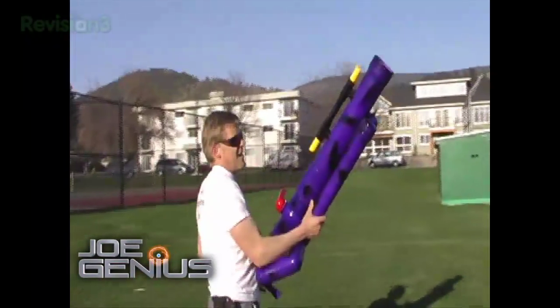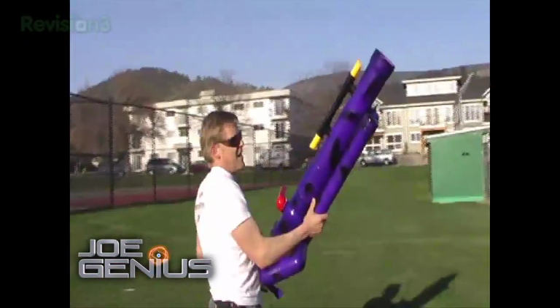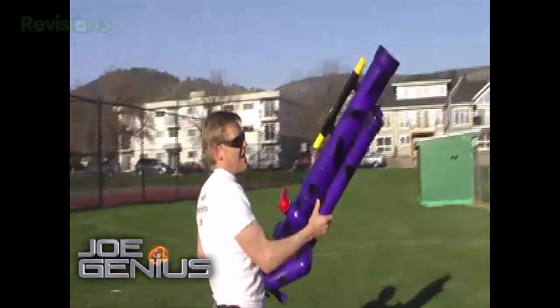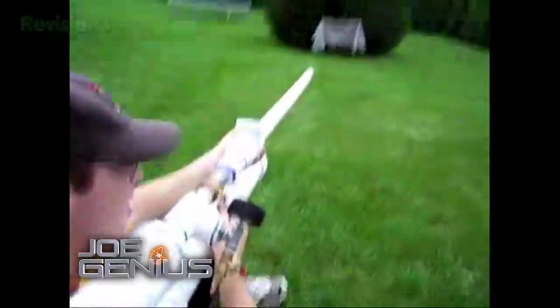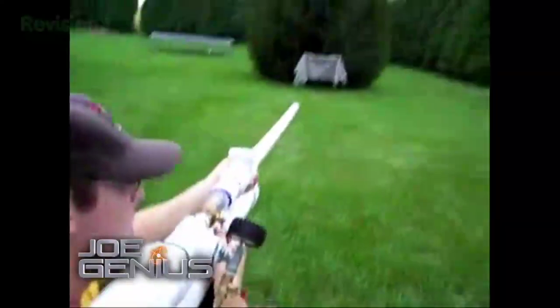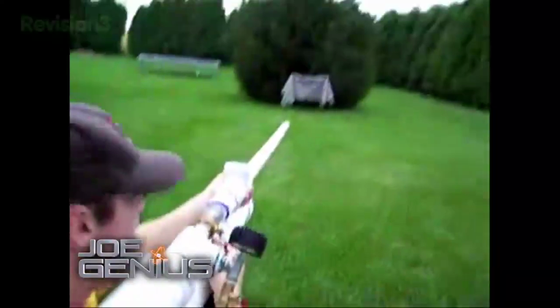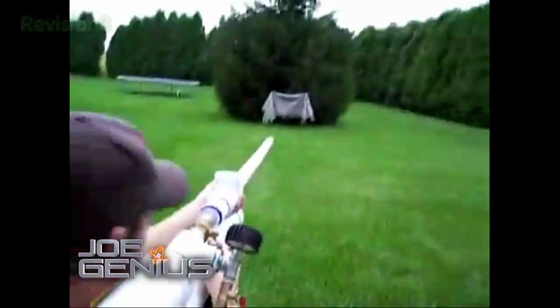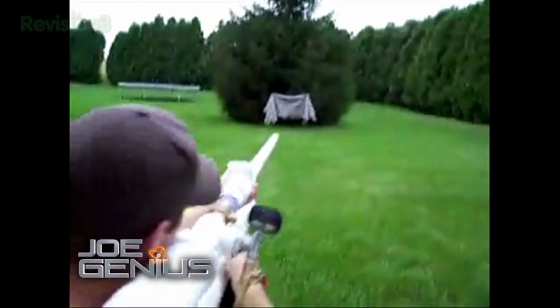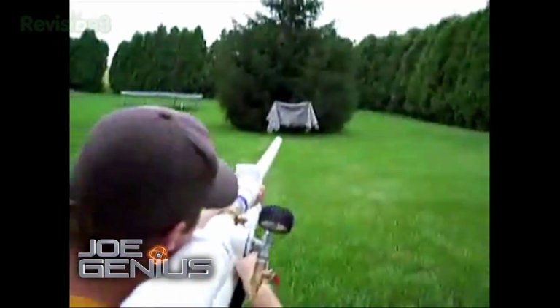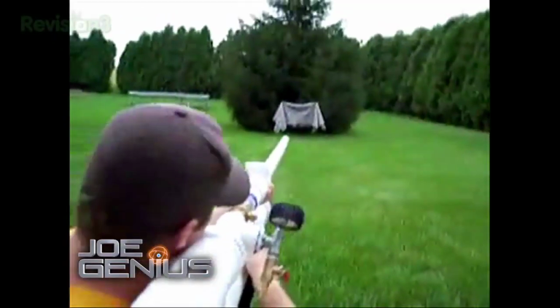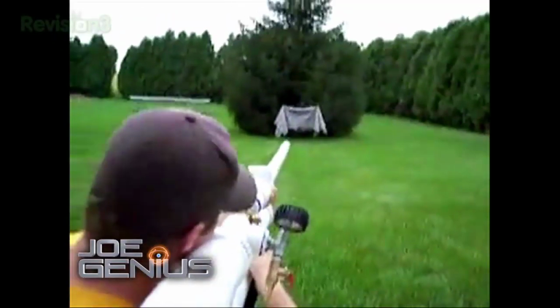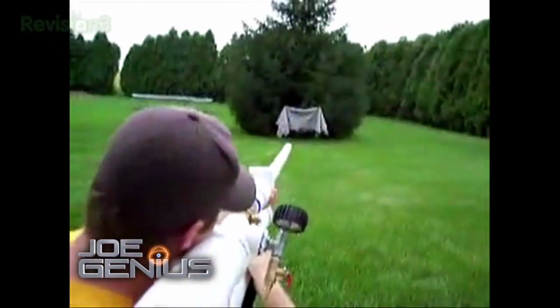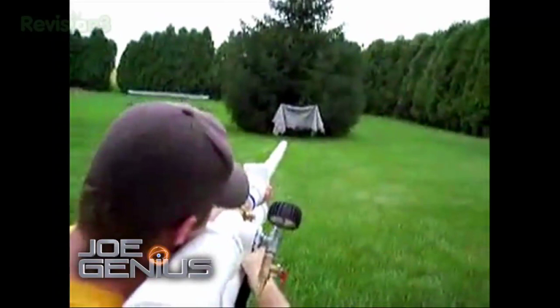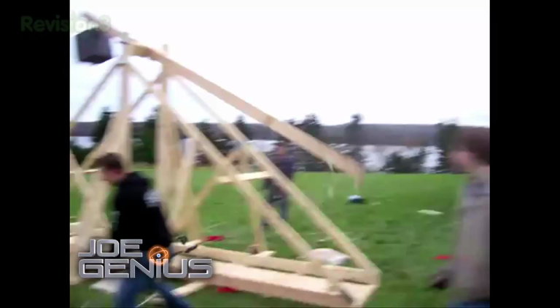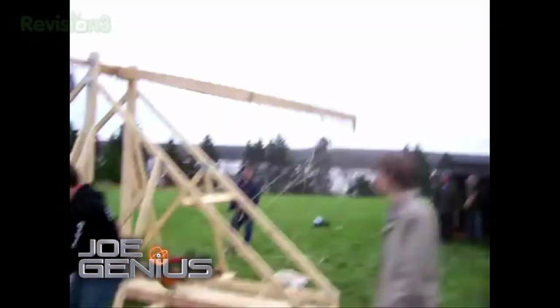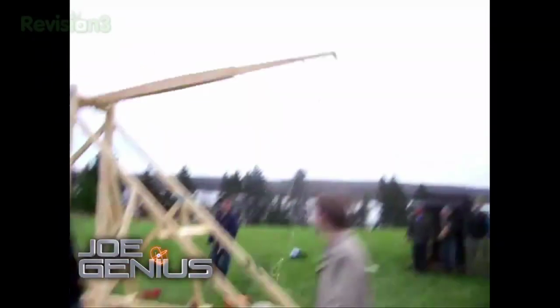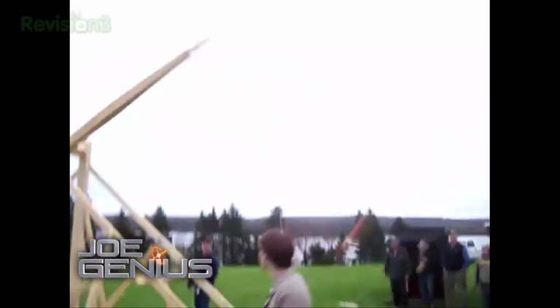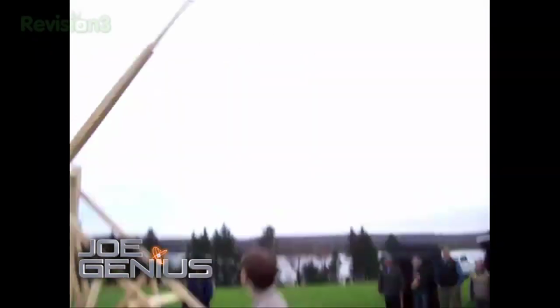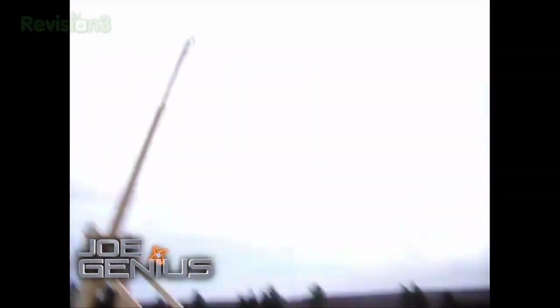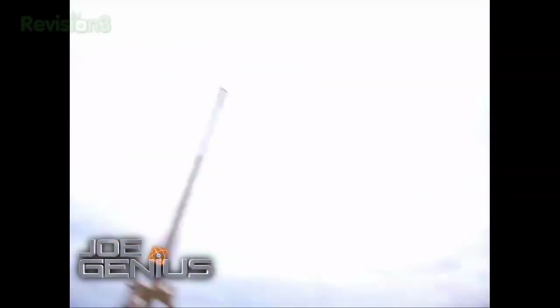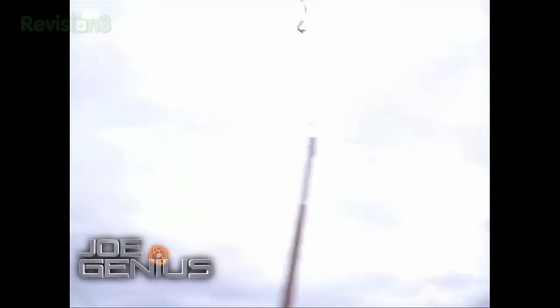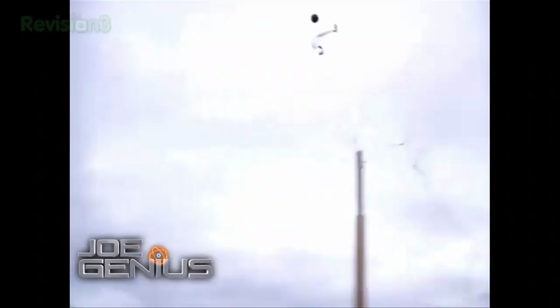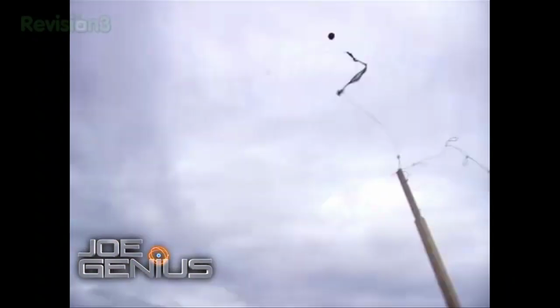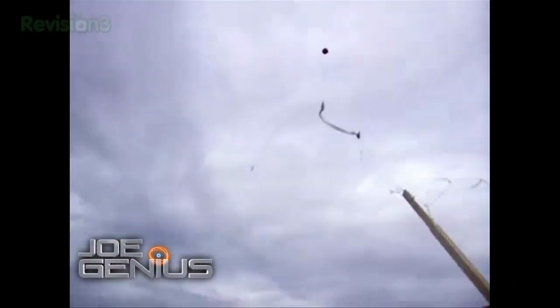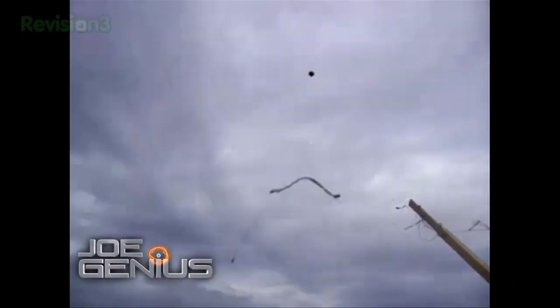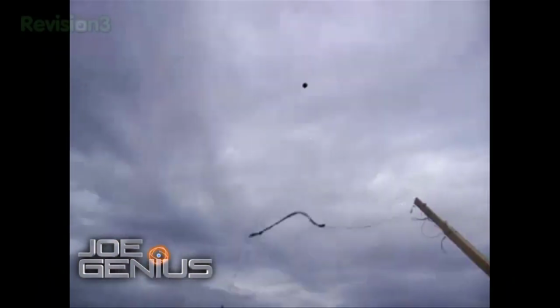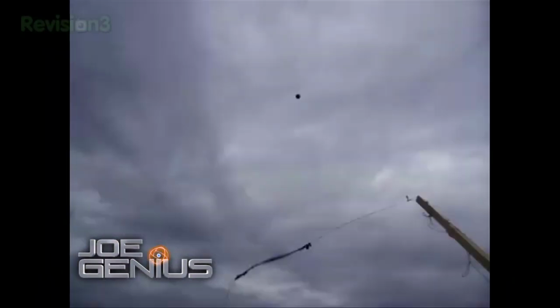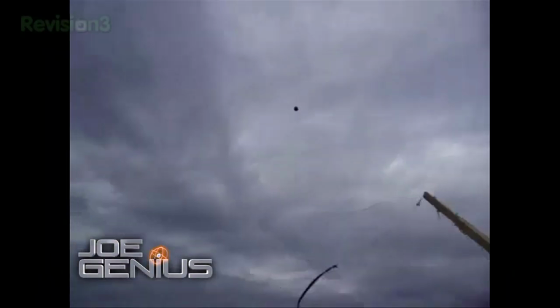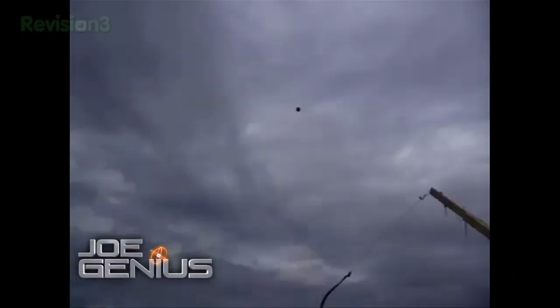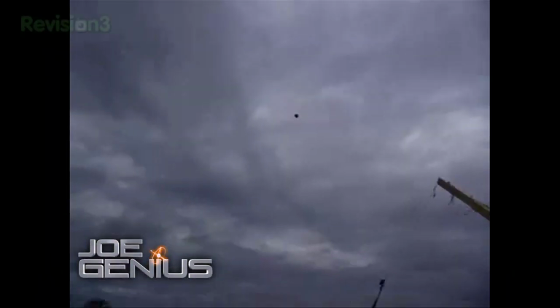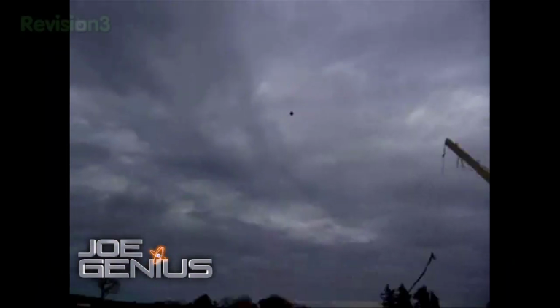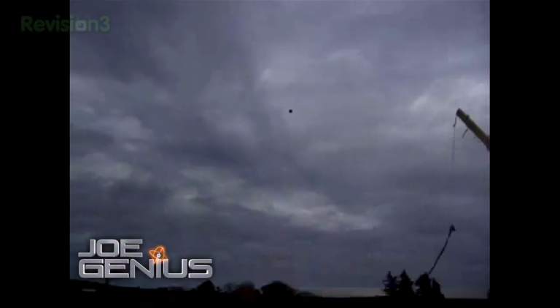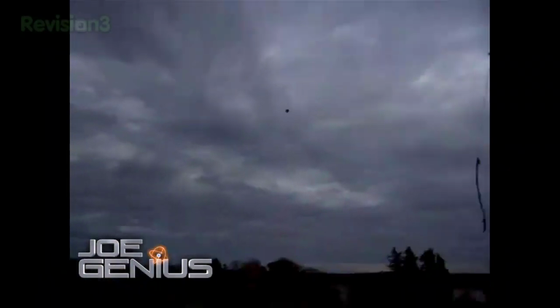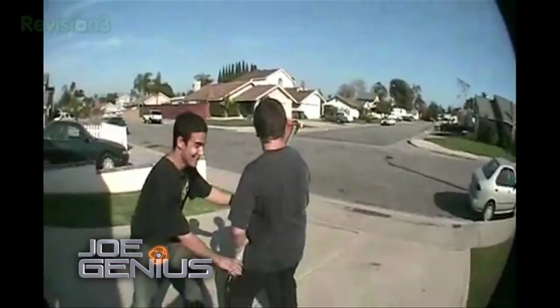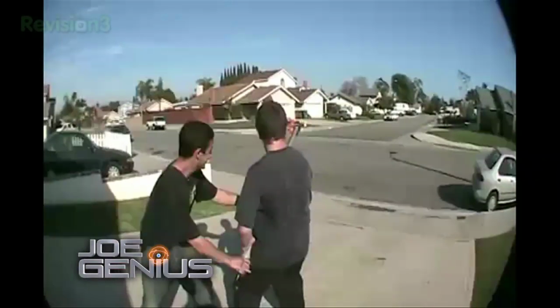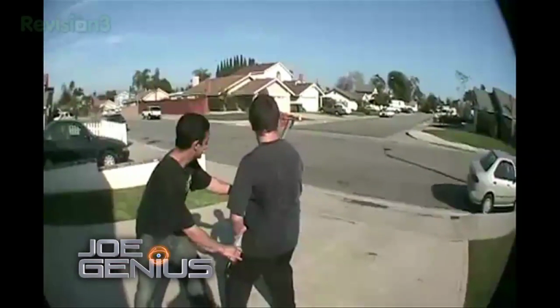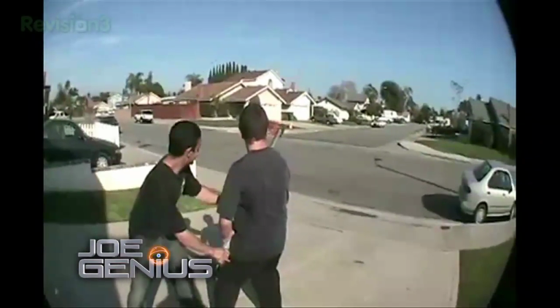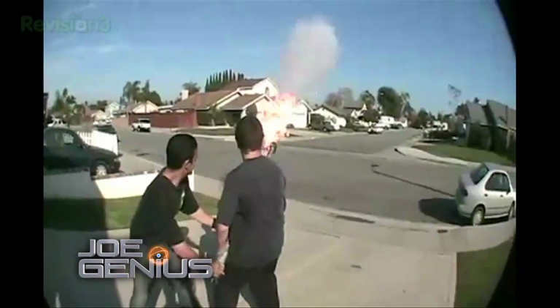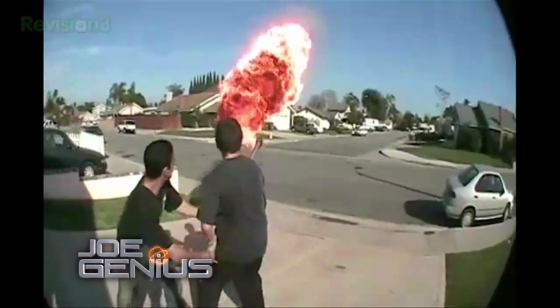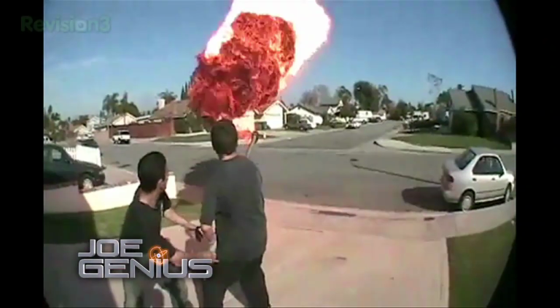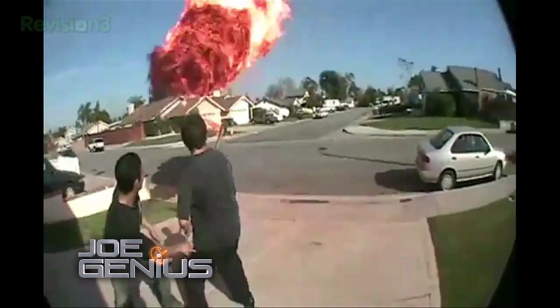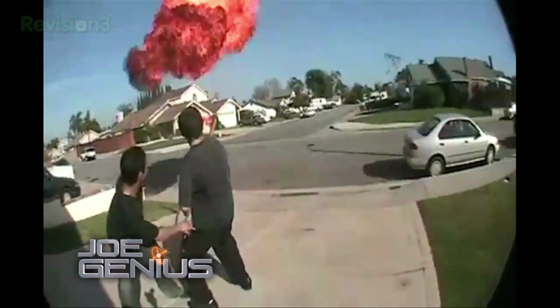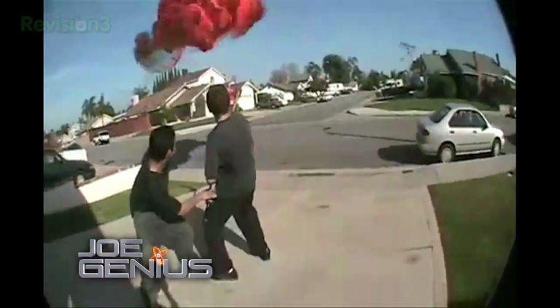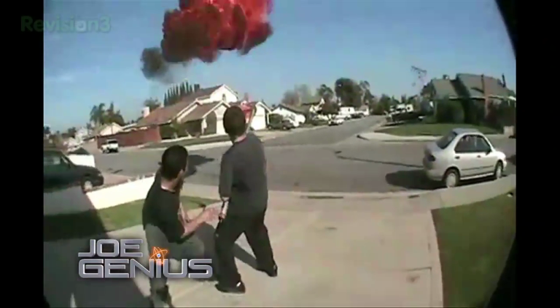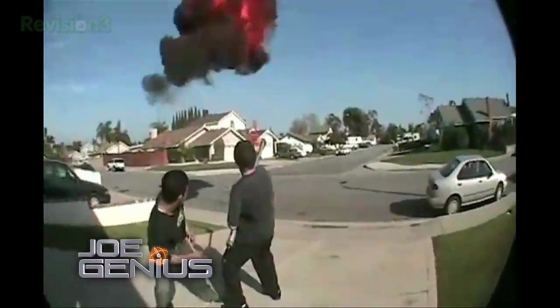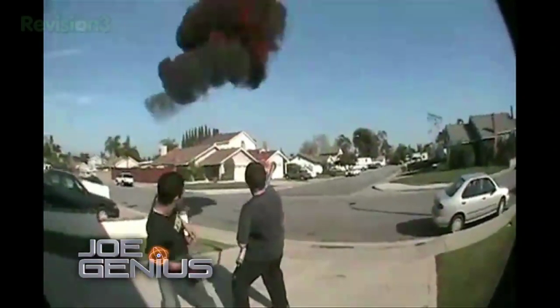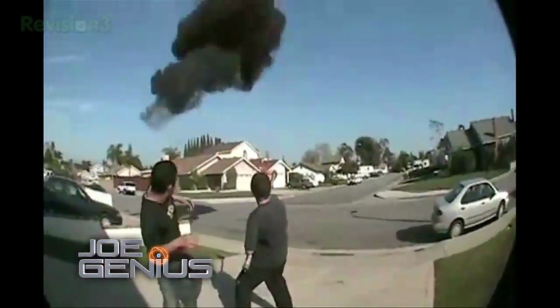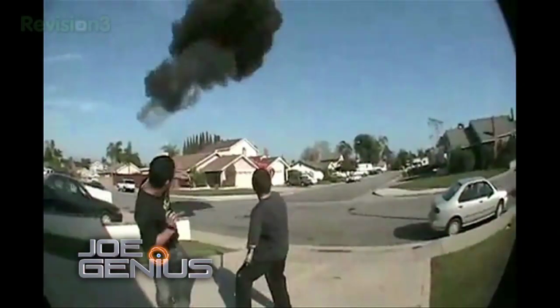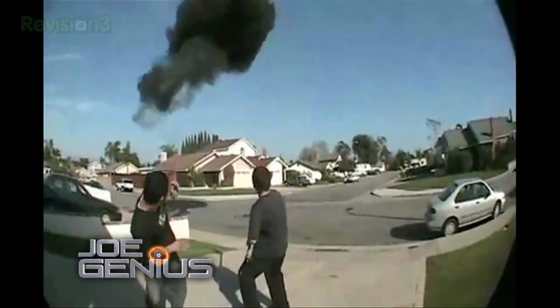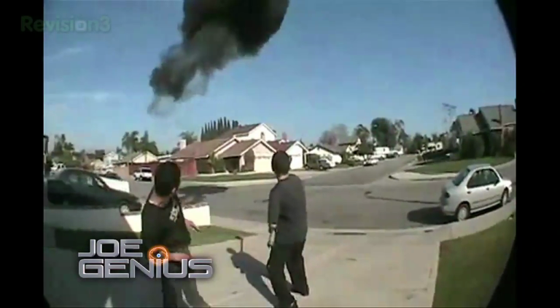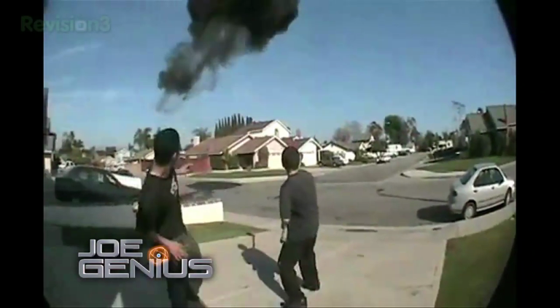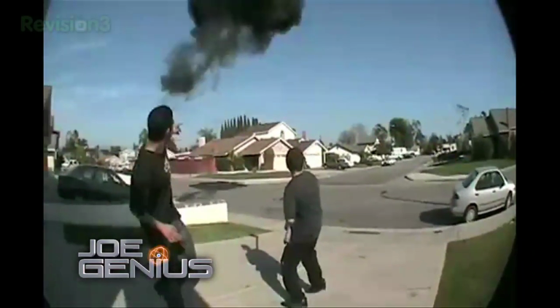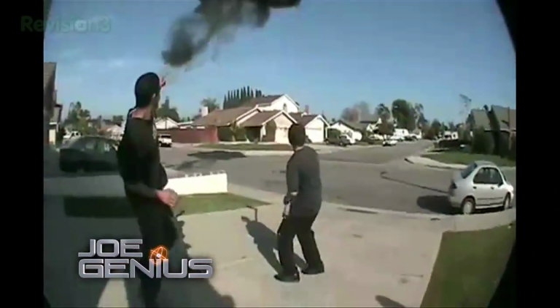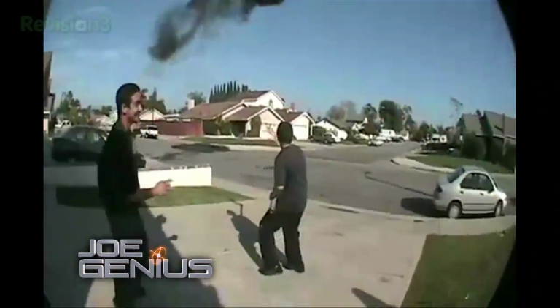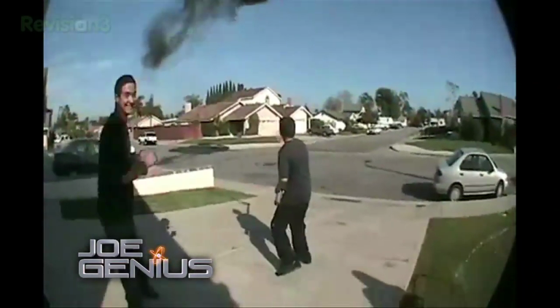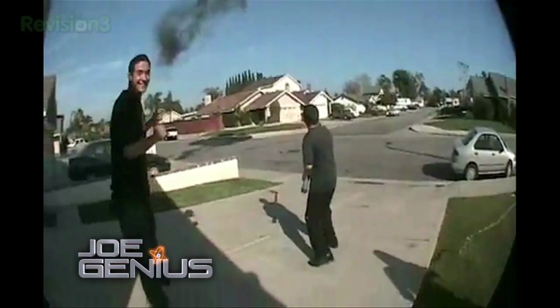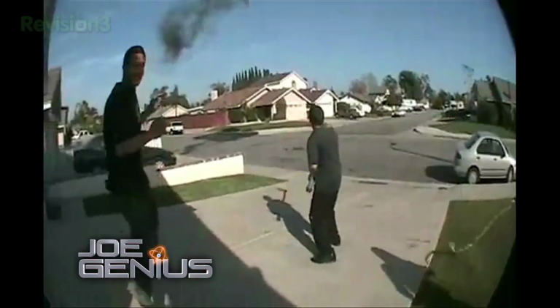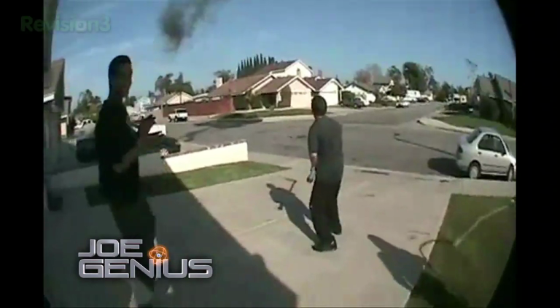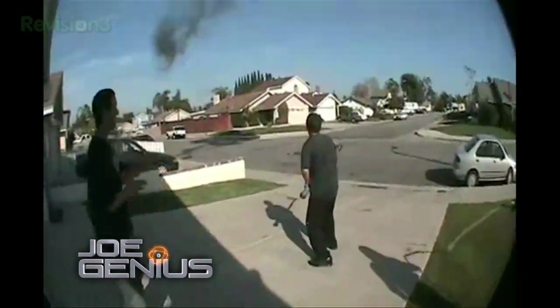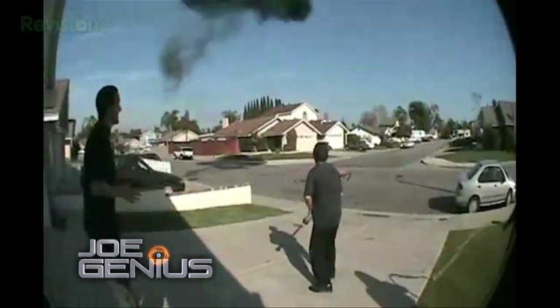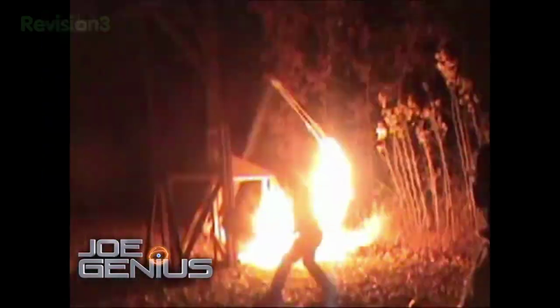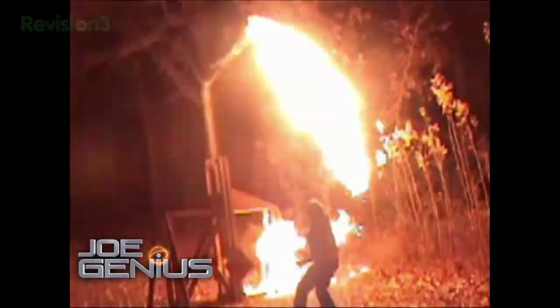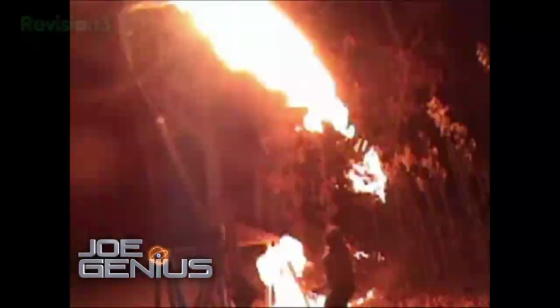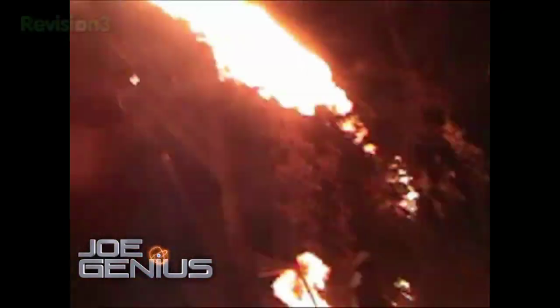Give a backyard scientist a camera and things get a little bit weird. This ain't your grandpappy science show. This is Joe Genius.